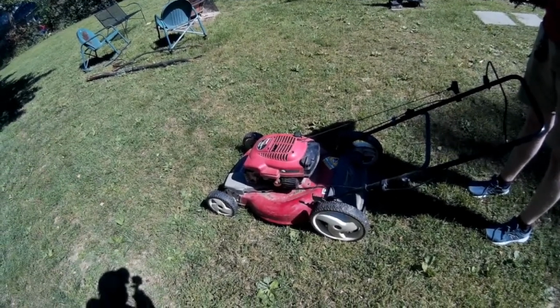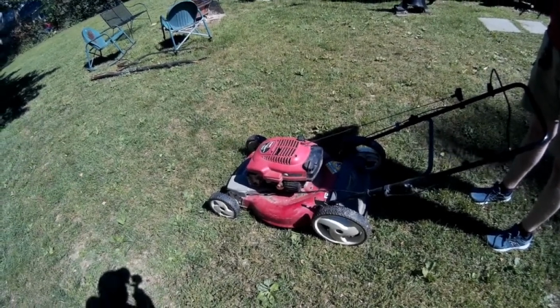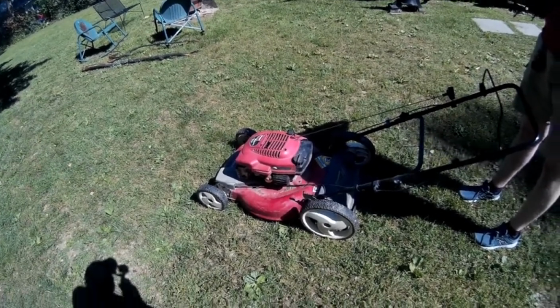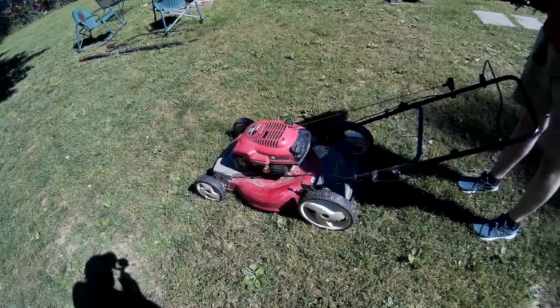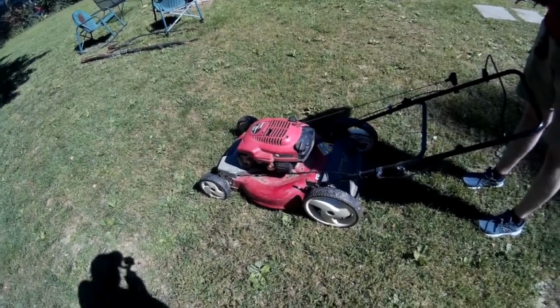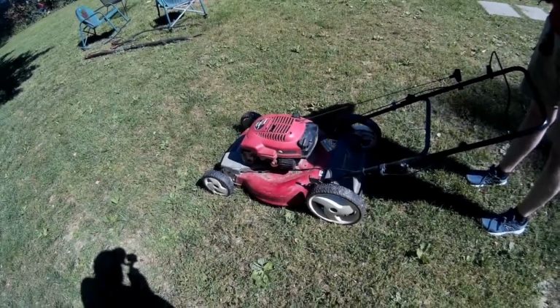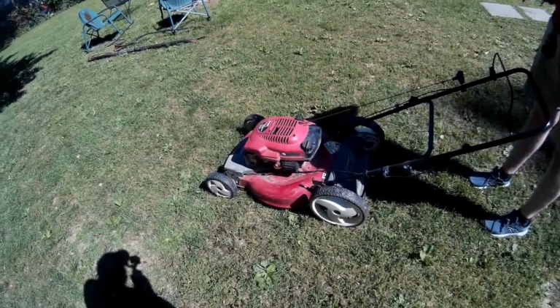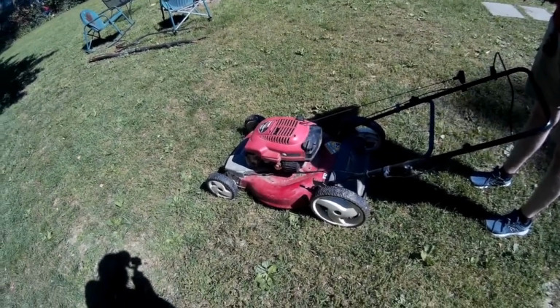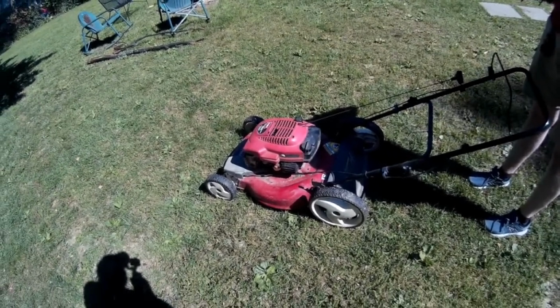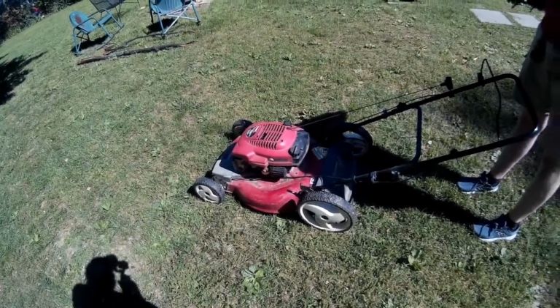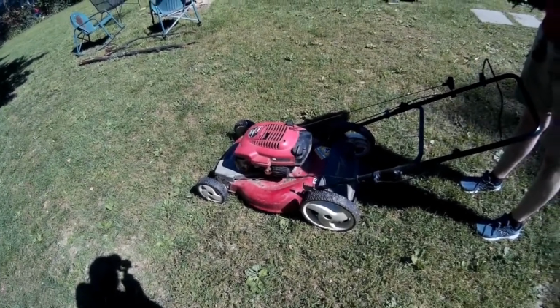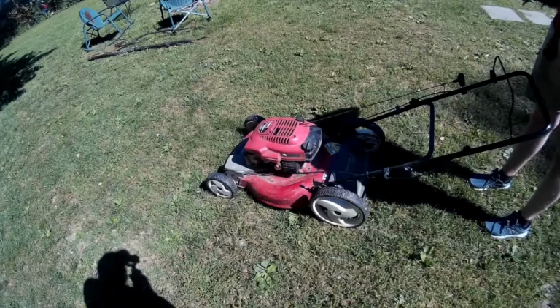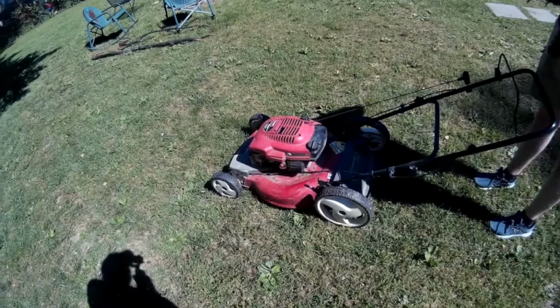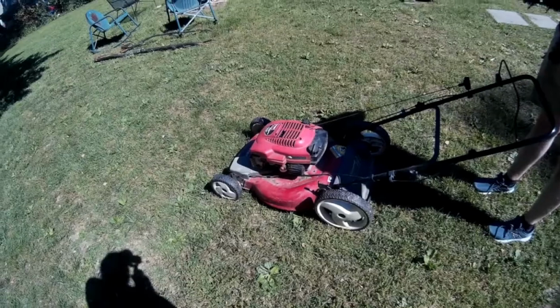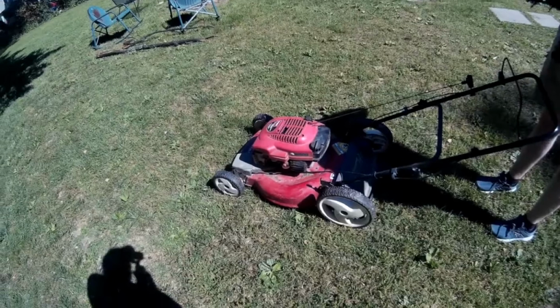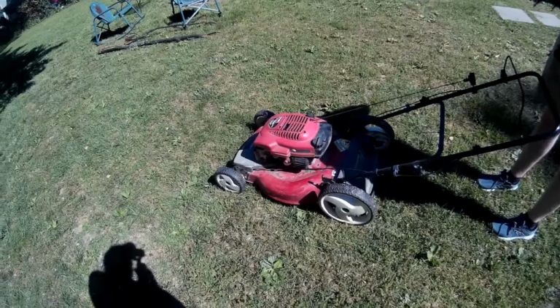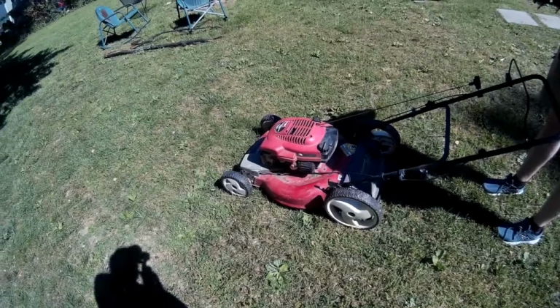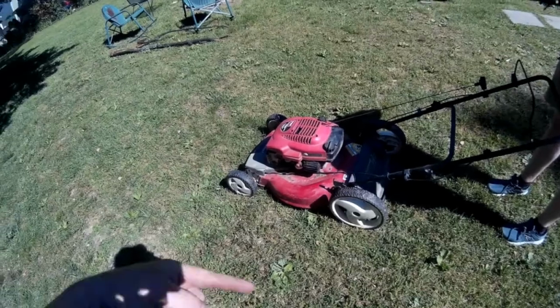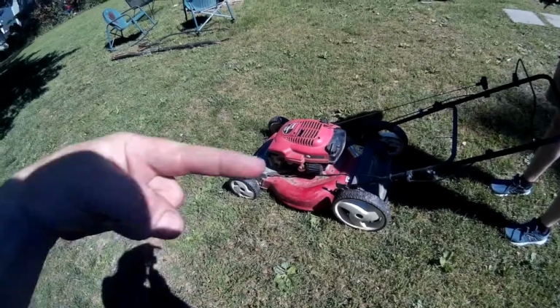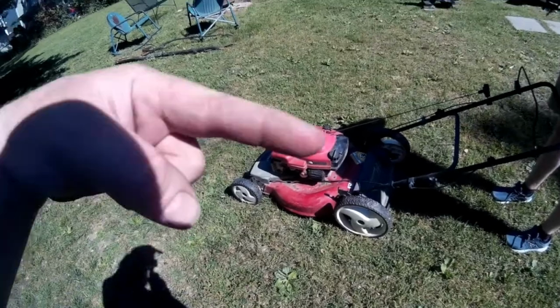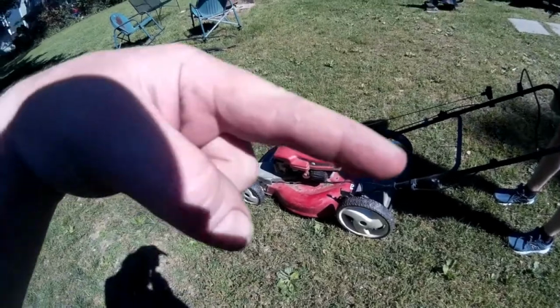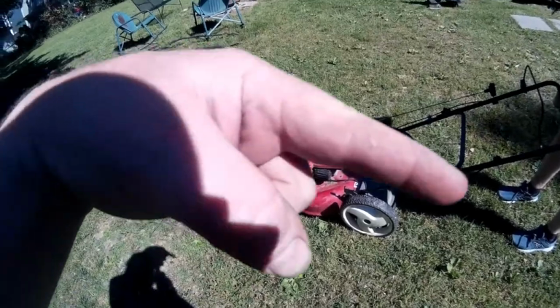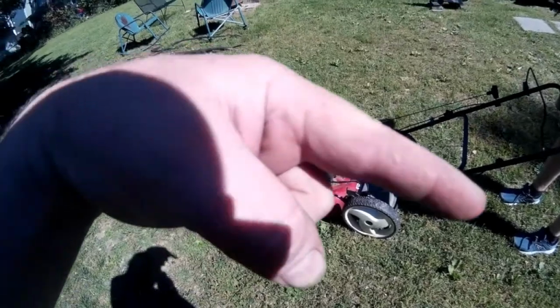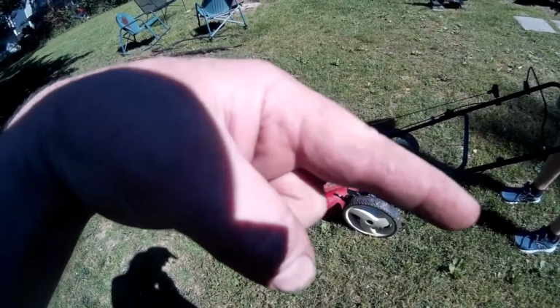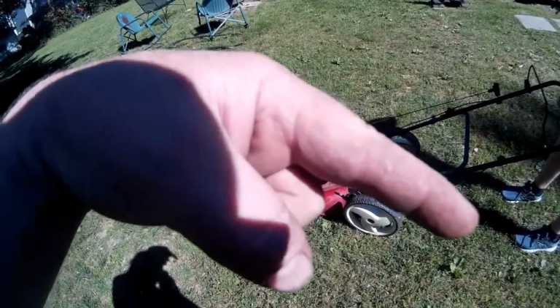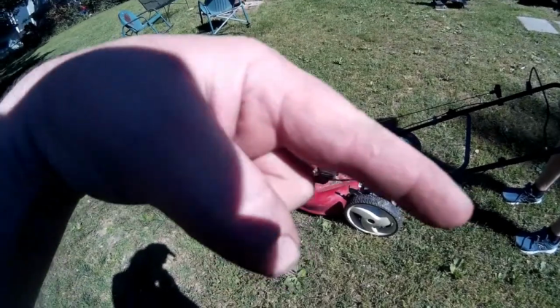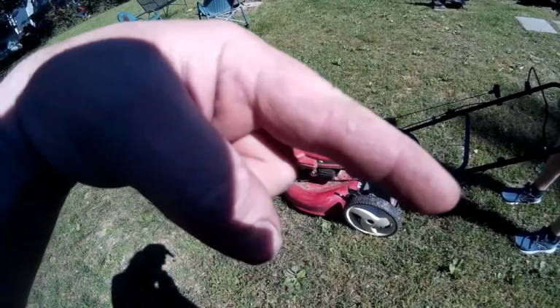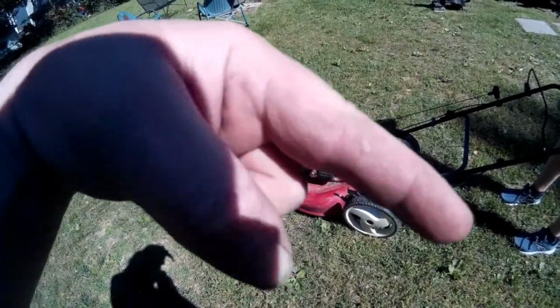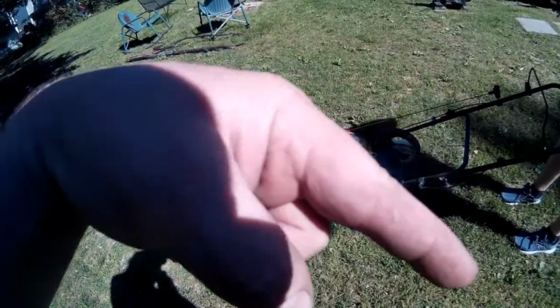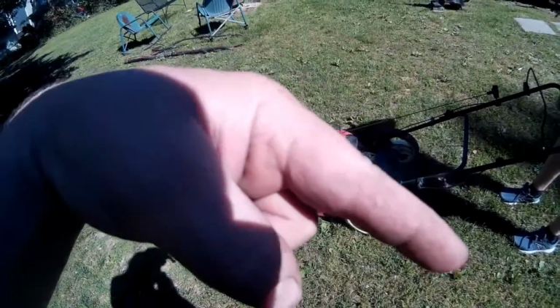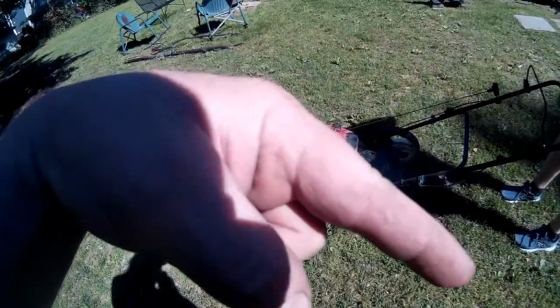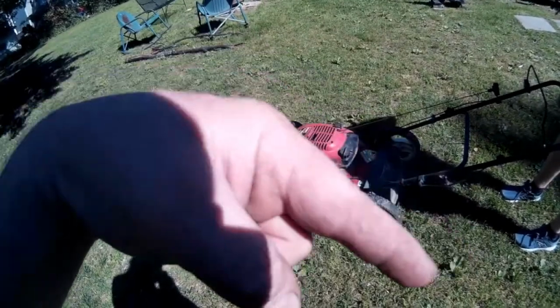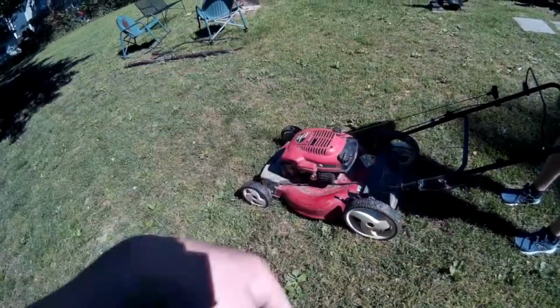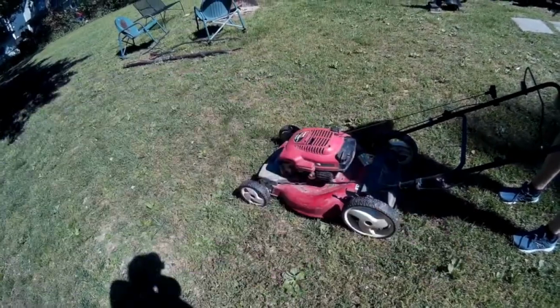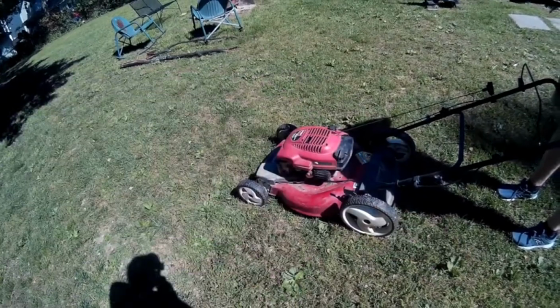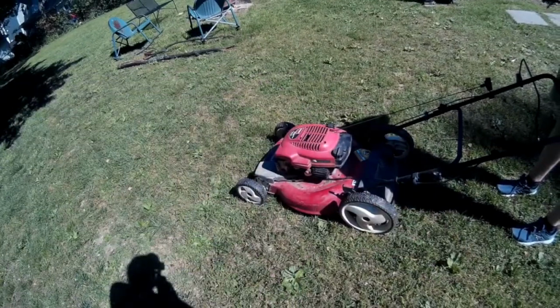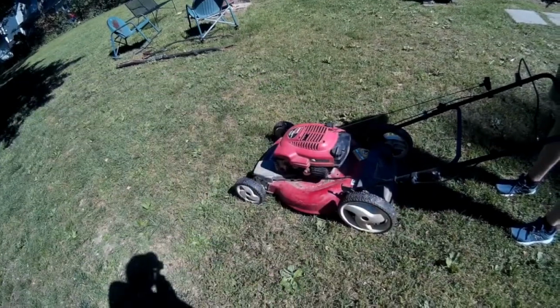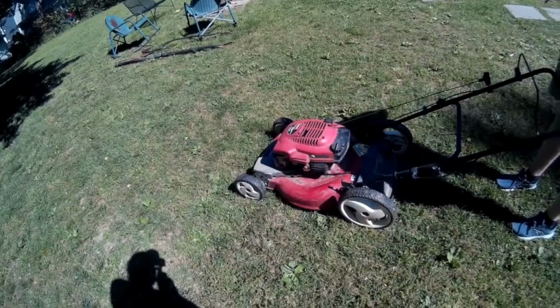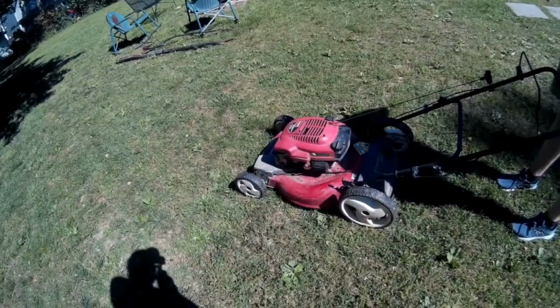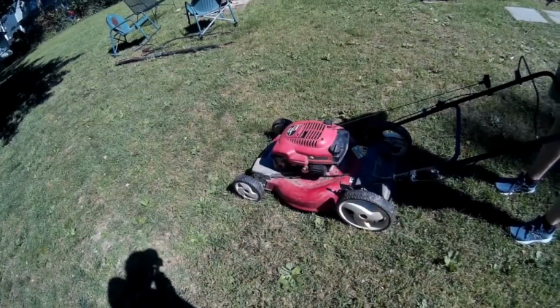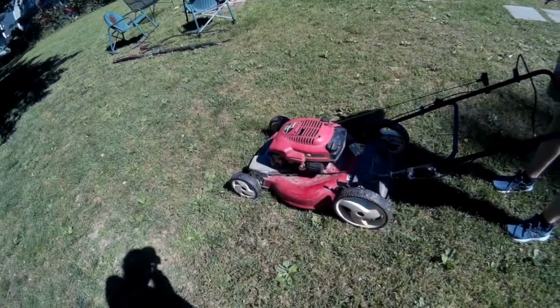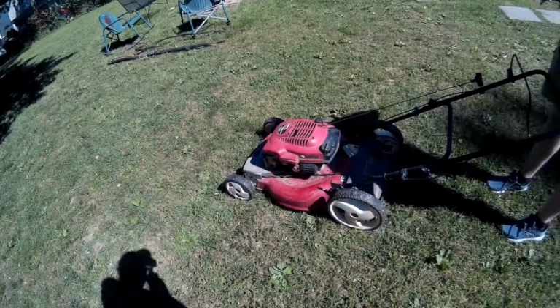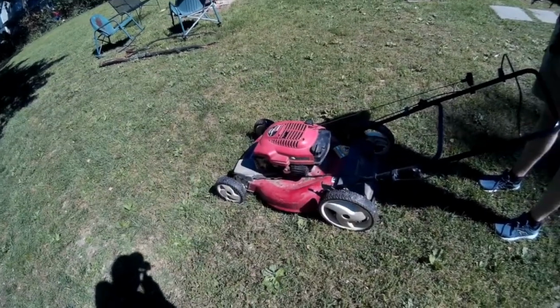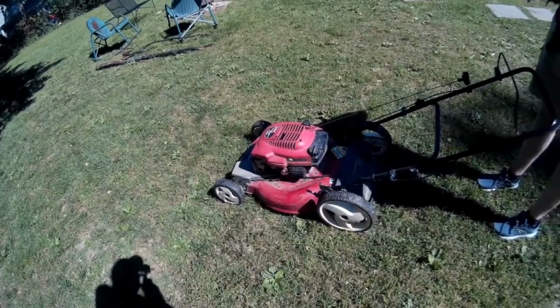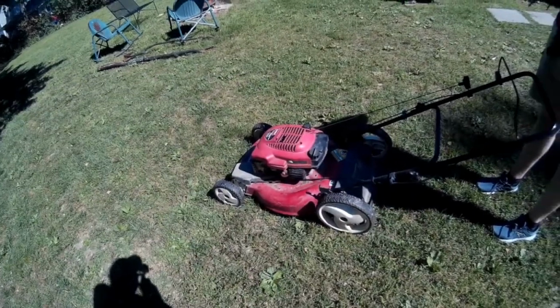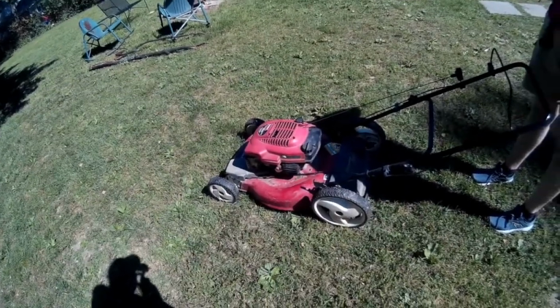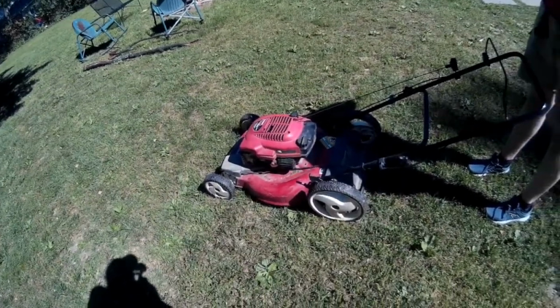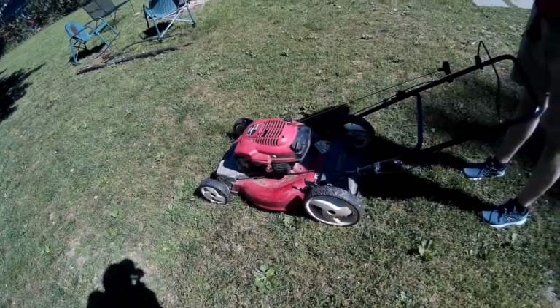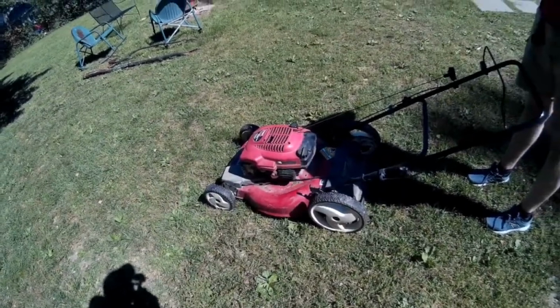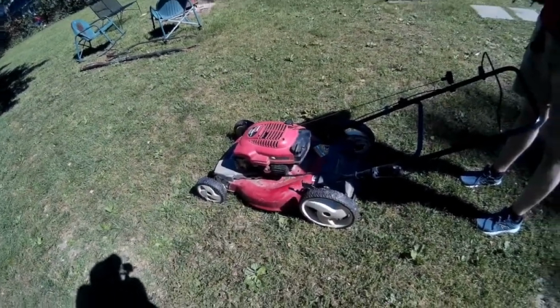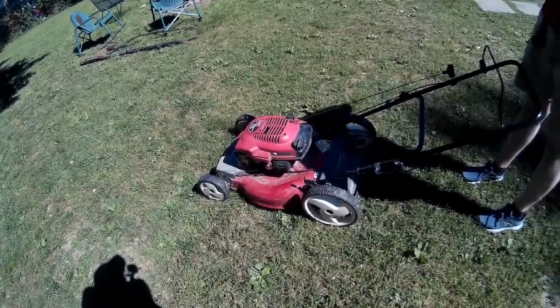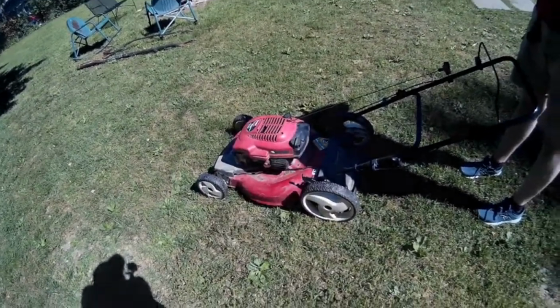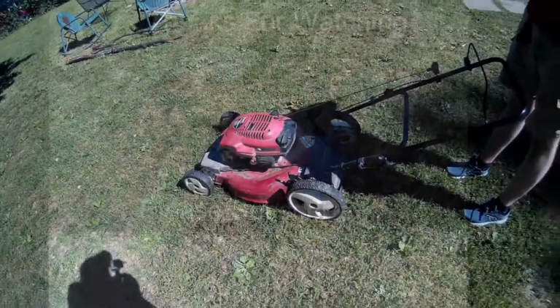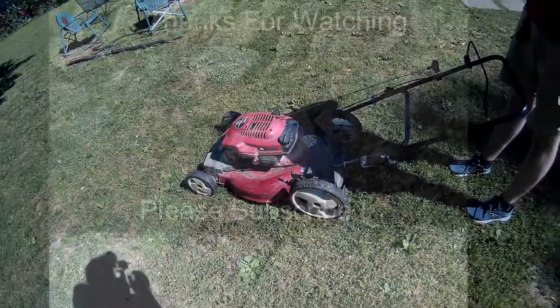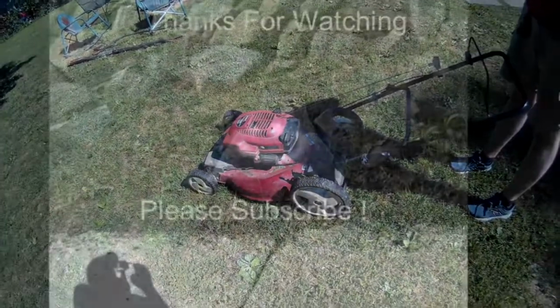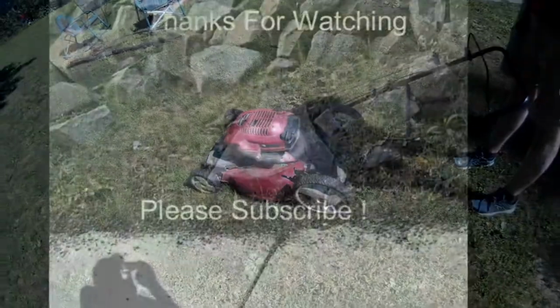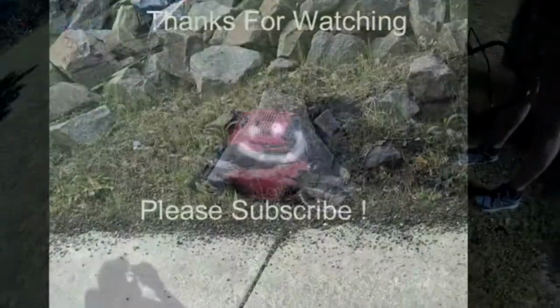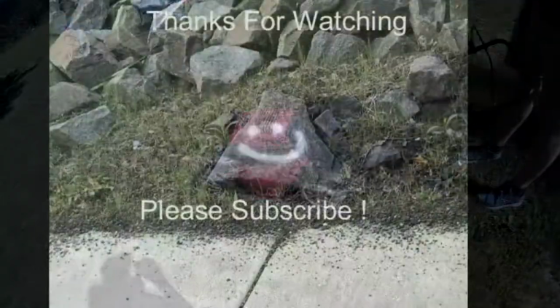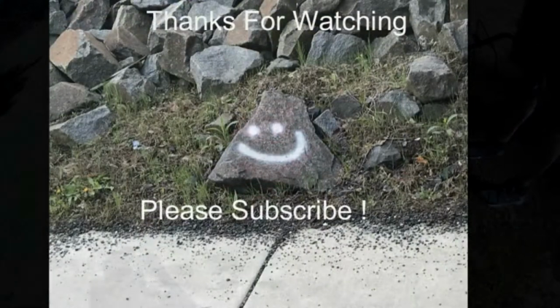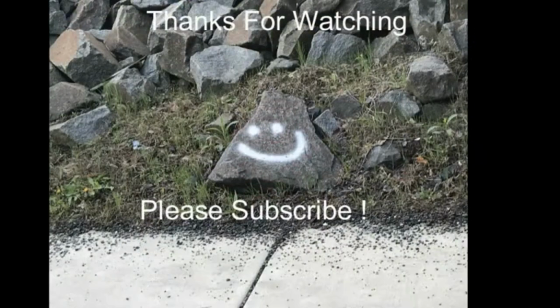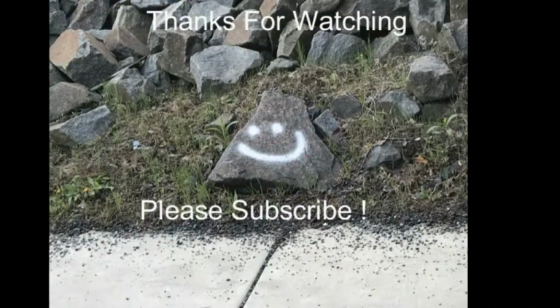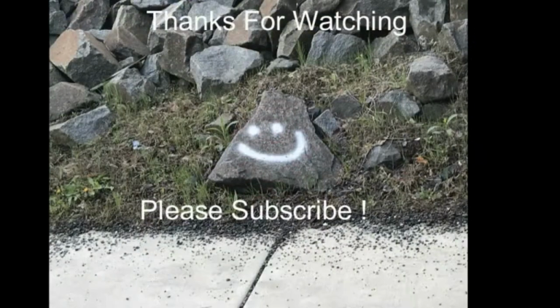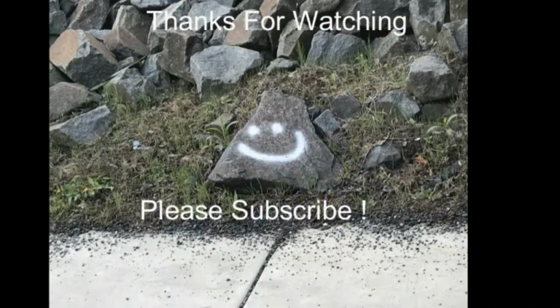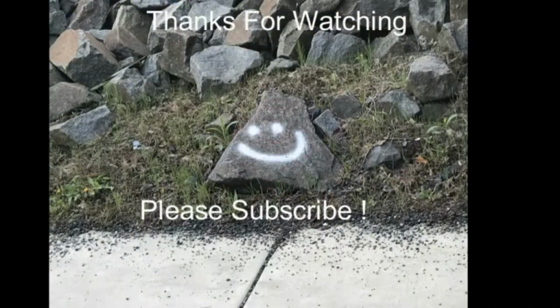Thanks for watching - please subscribe, you can always do that right over there in that corner. We'll talk to you later, thank you.